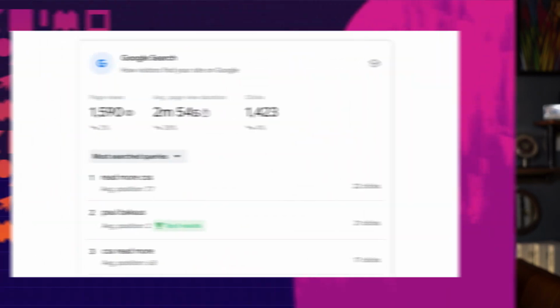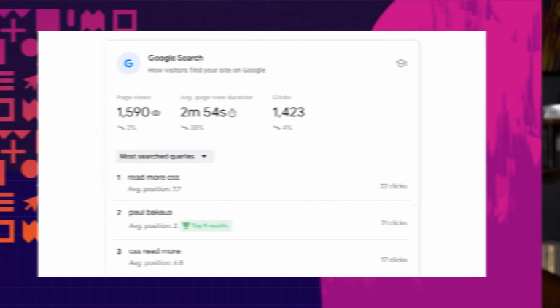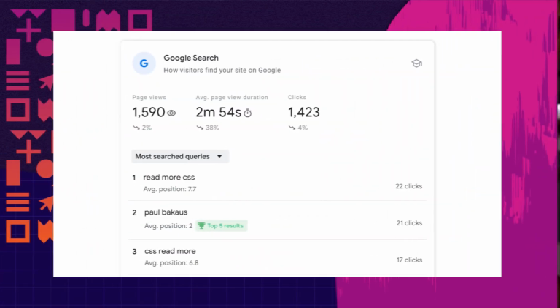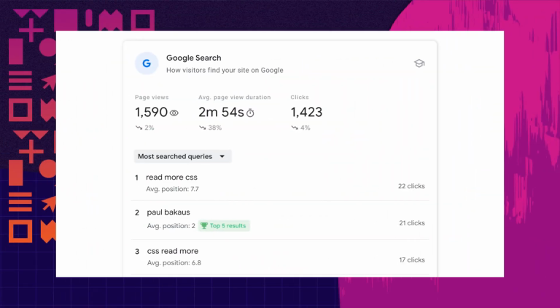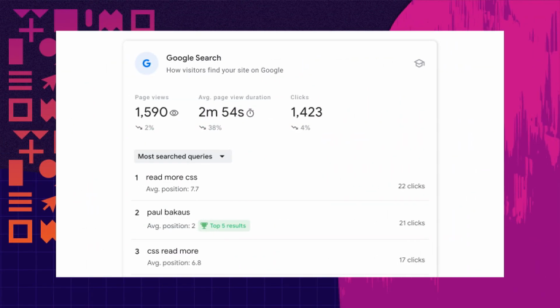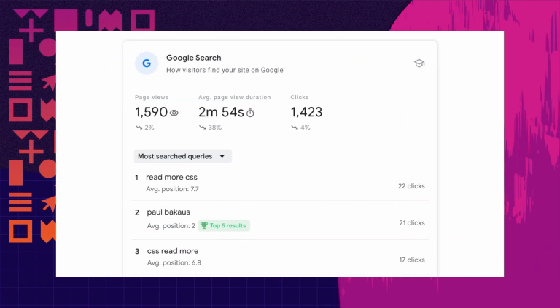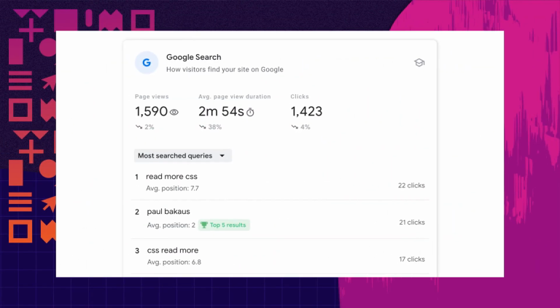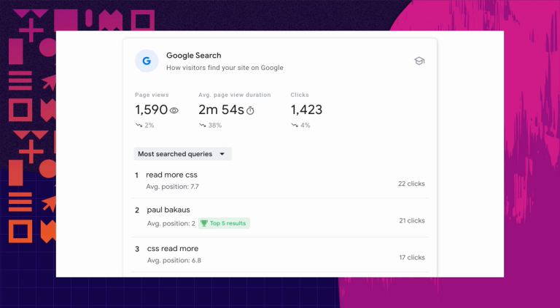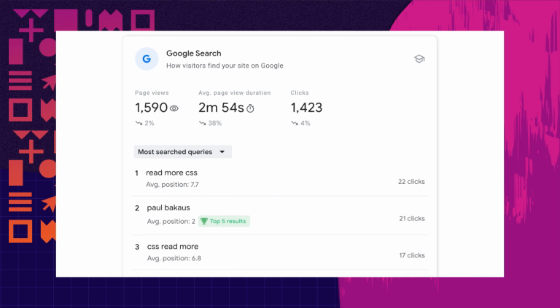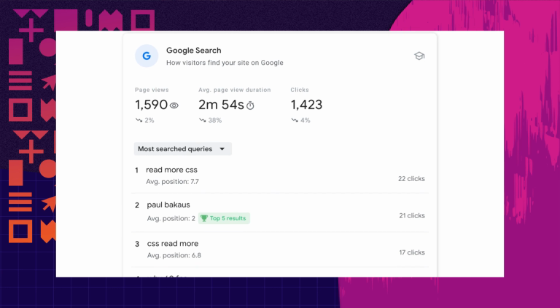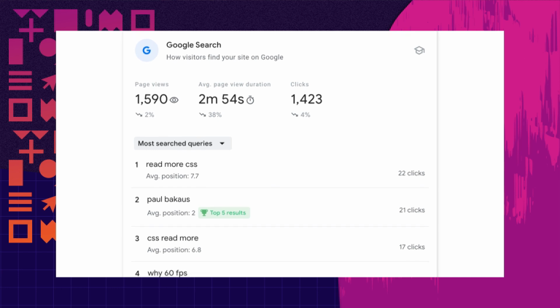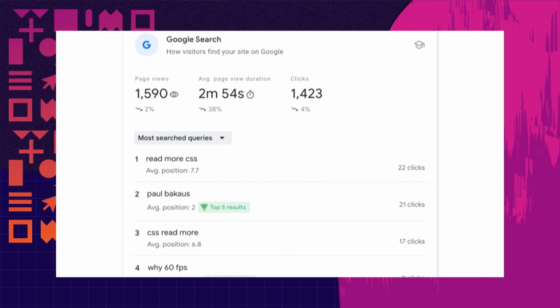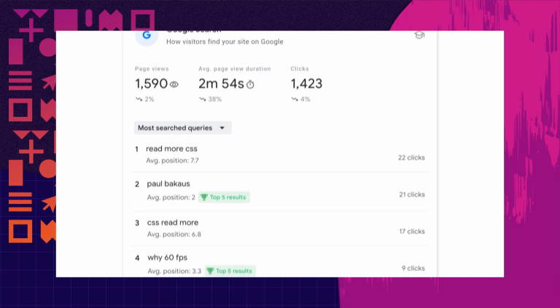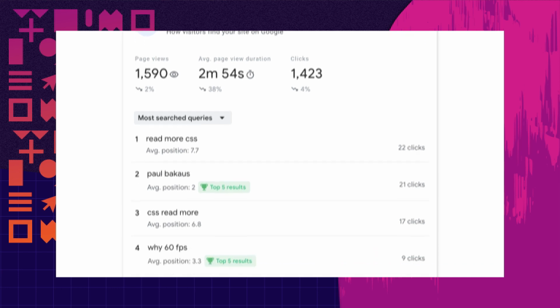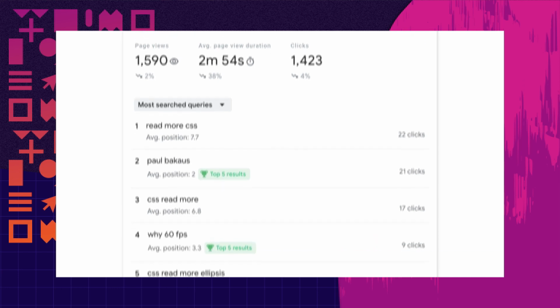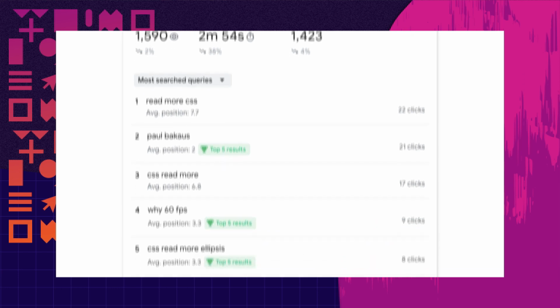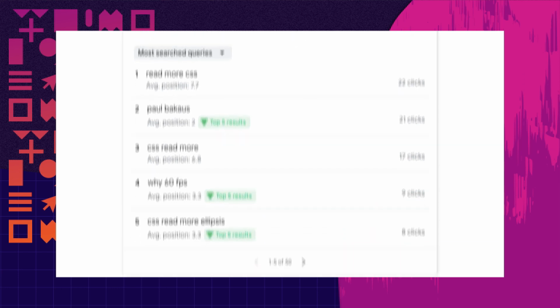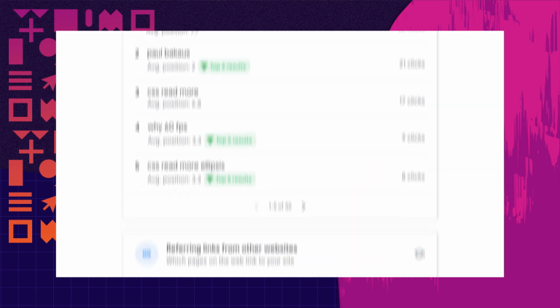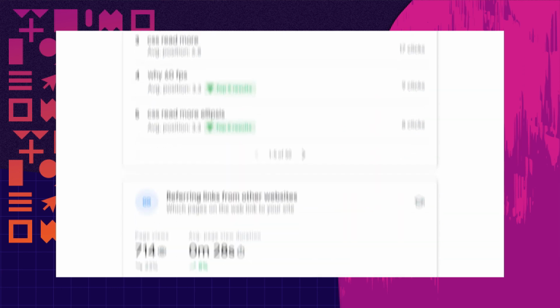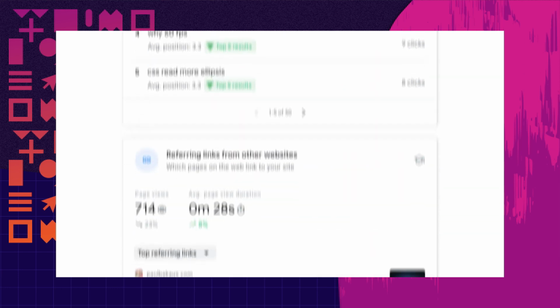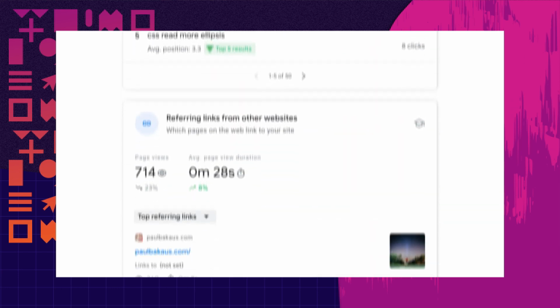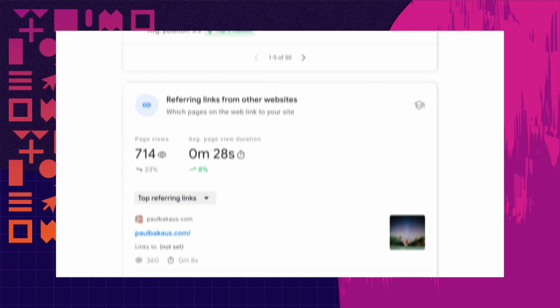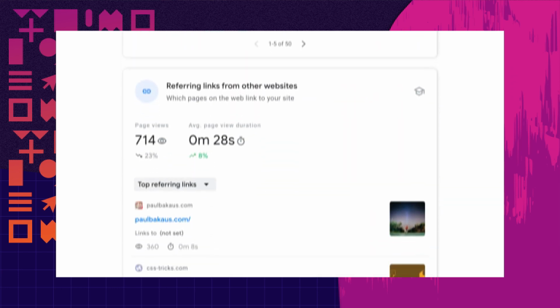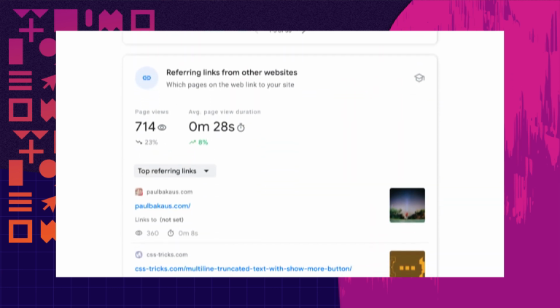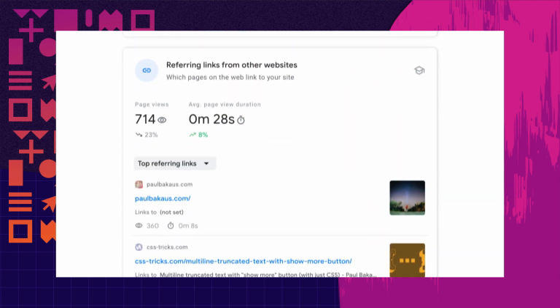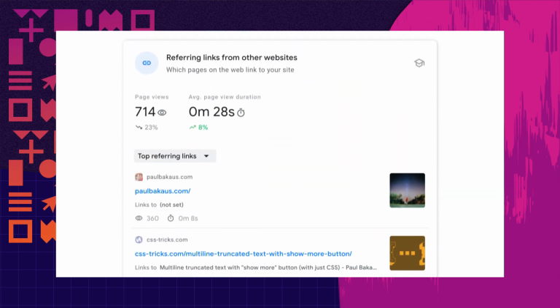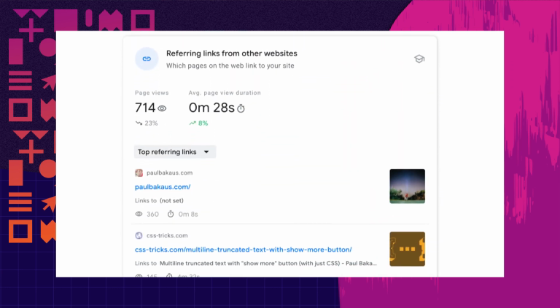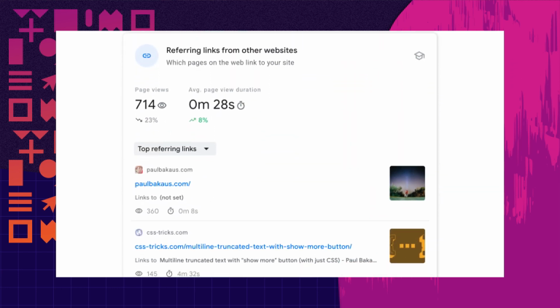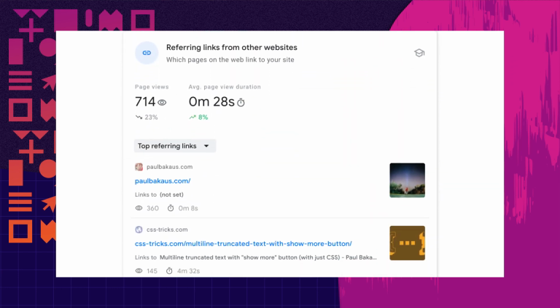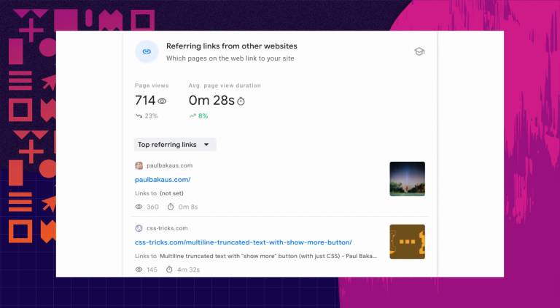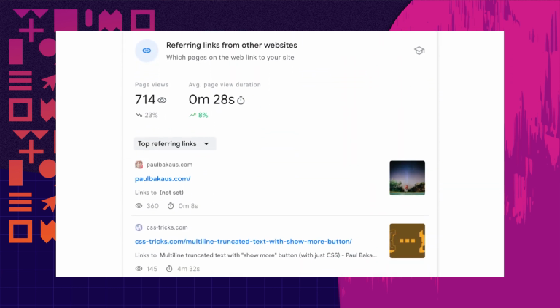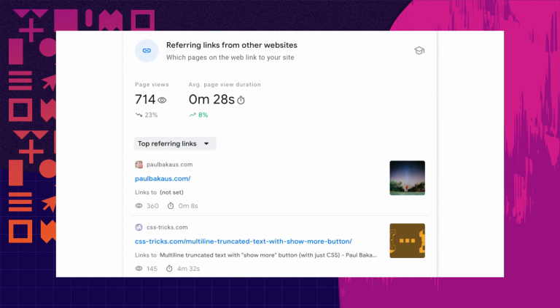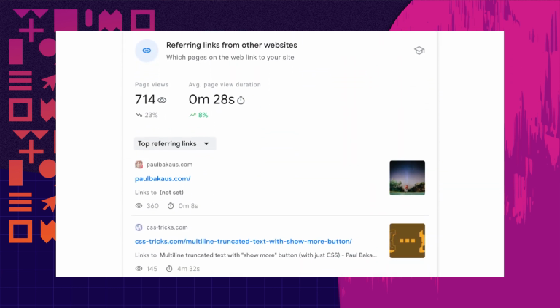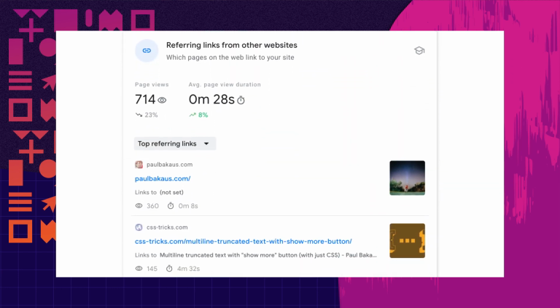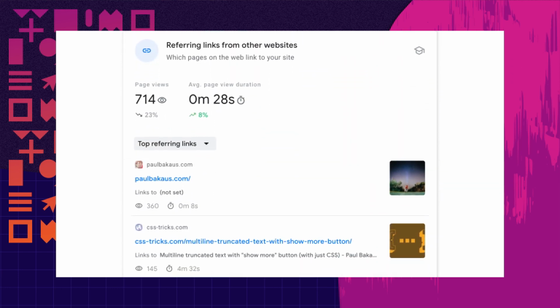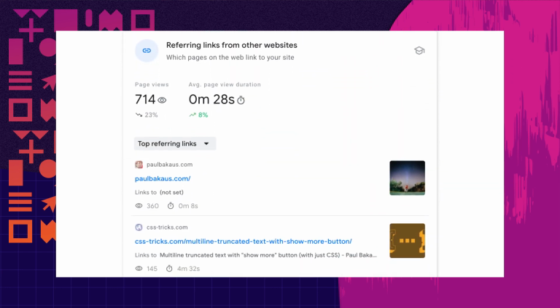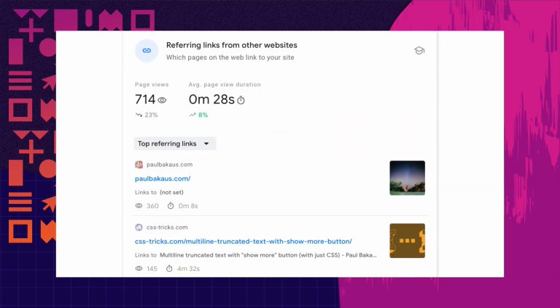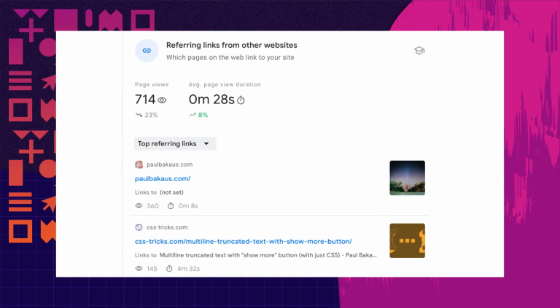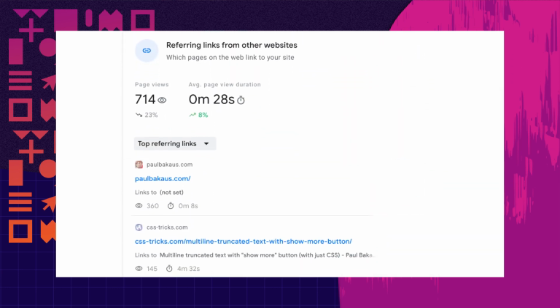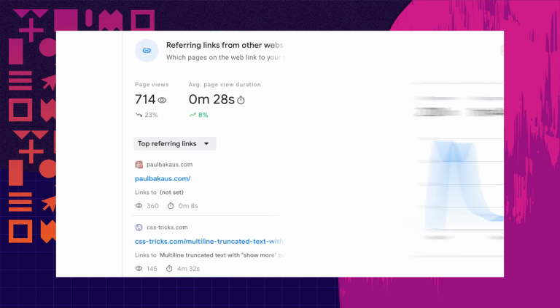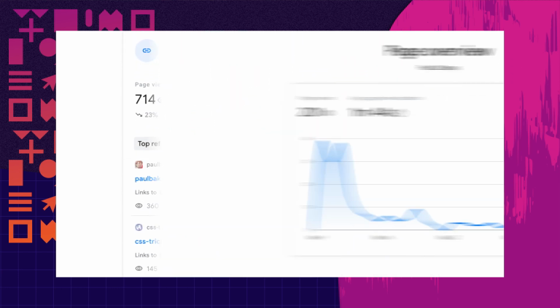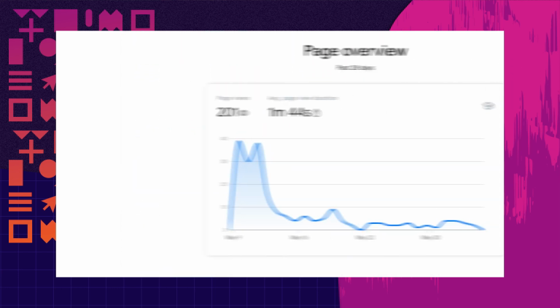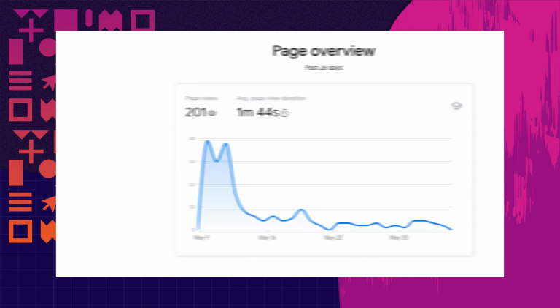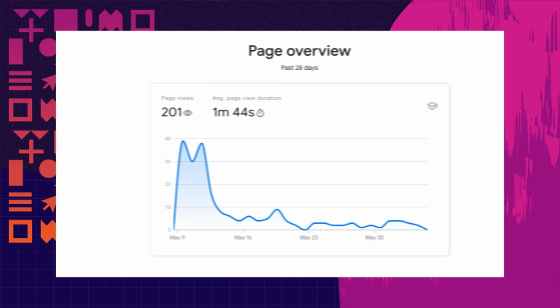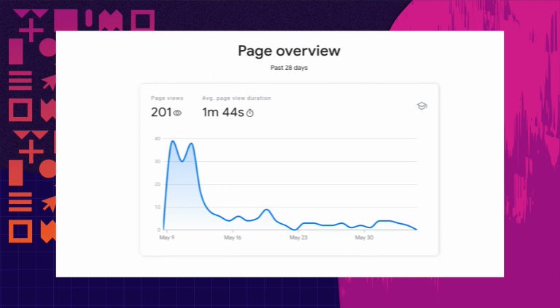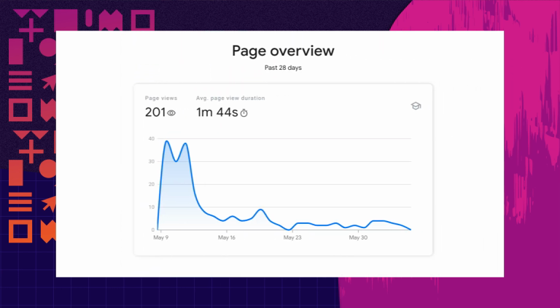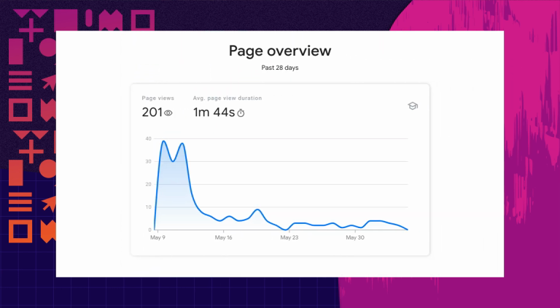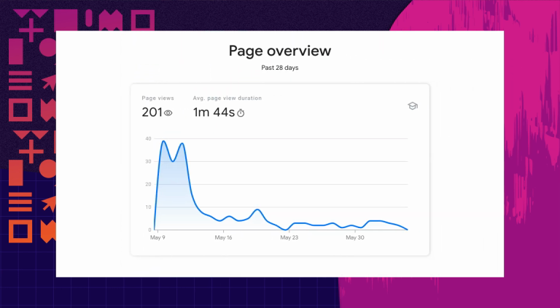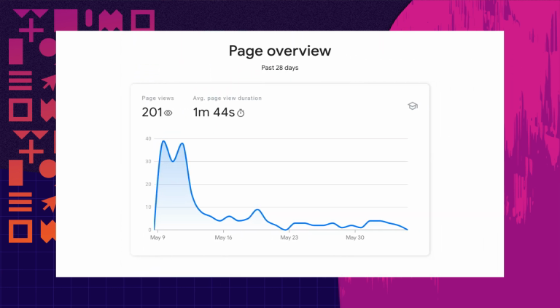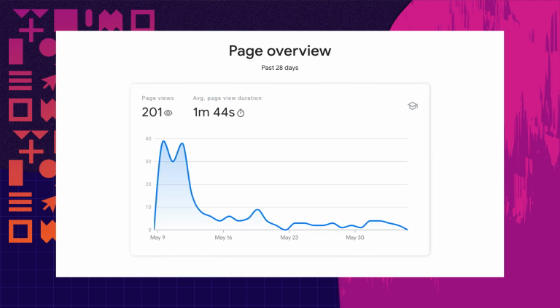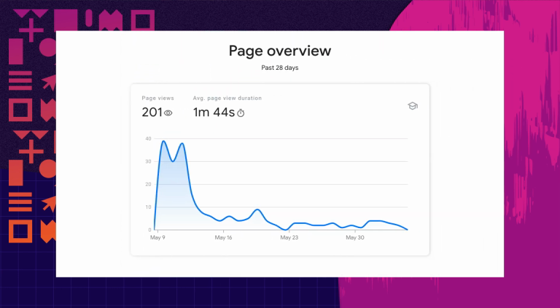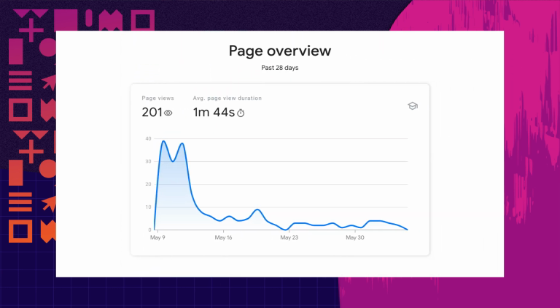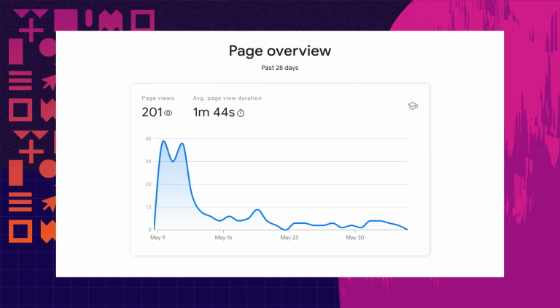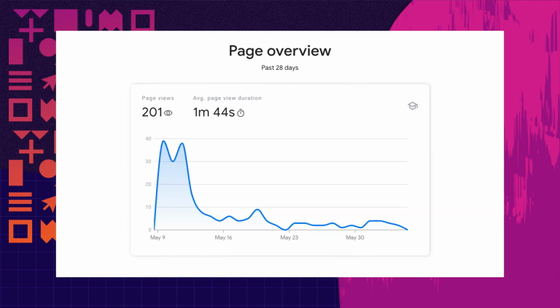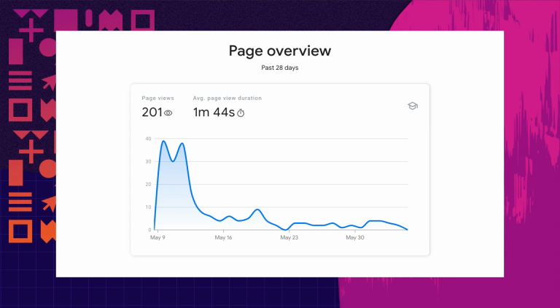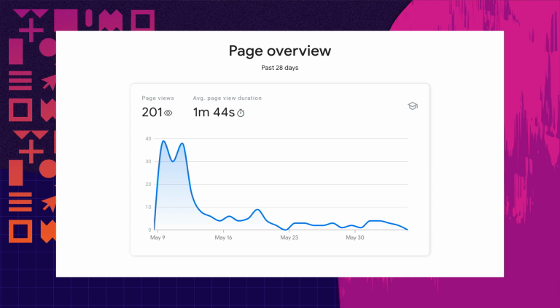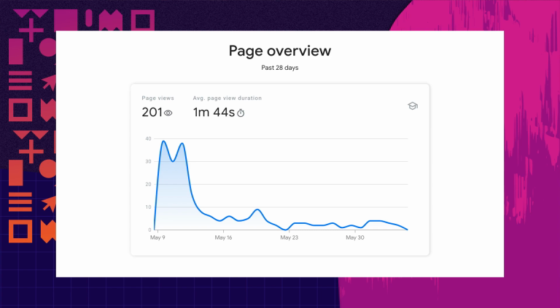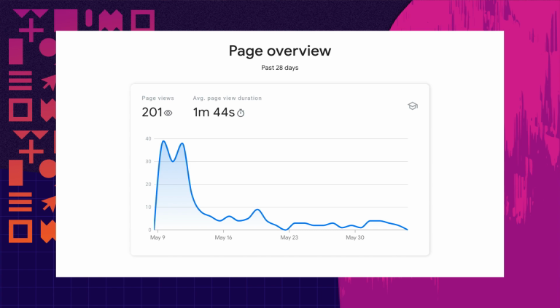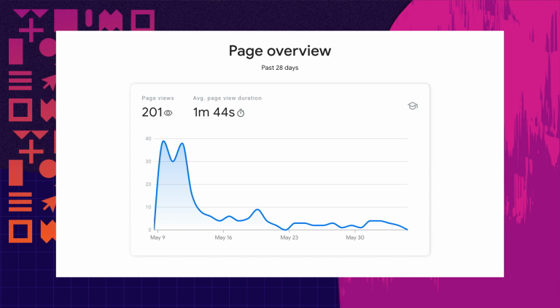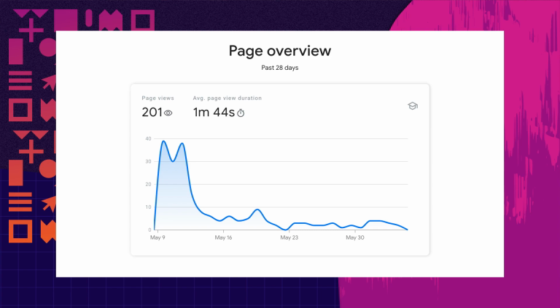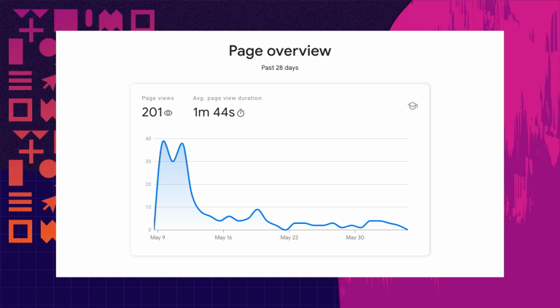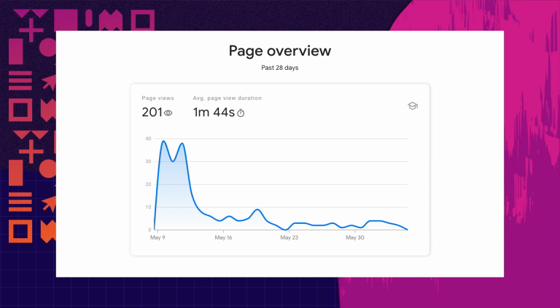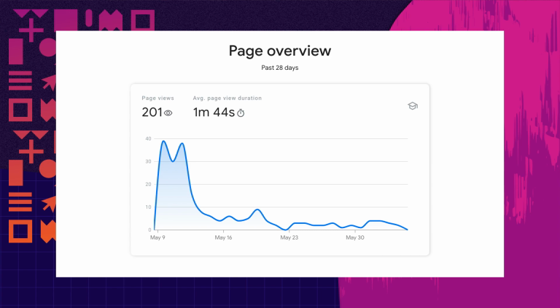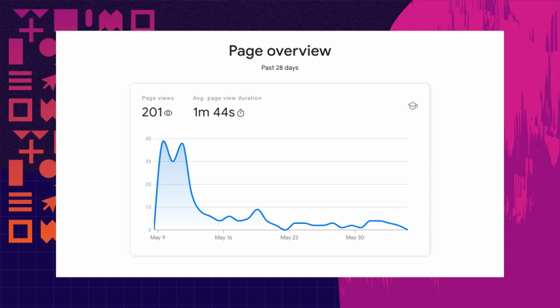Search Console Insights also lets you drill down to a specific page of interest so you can get all these juicy stats for just that new blog post of yours.